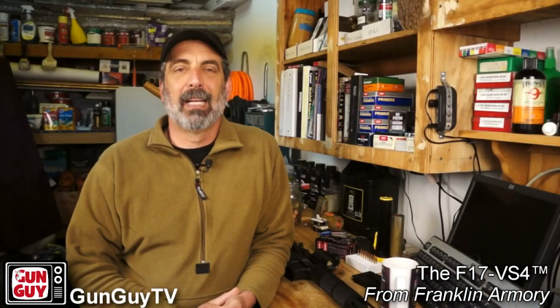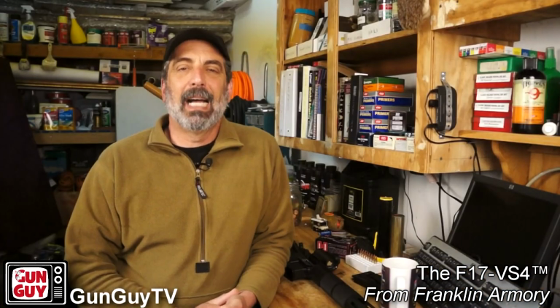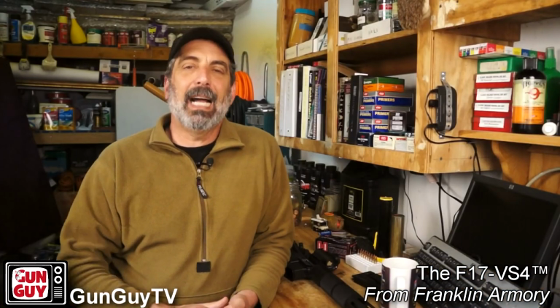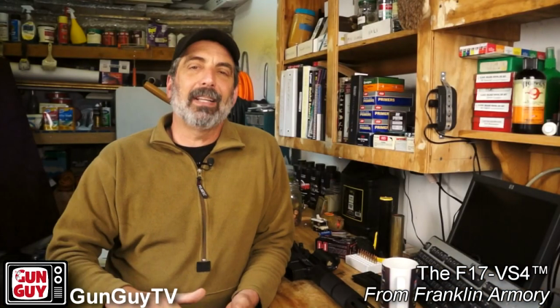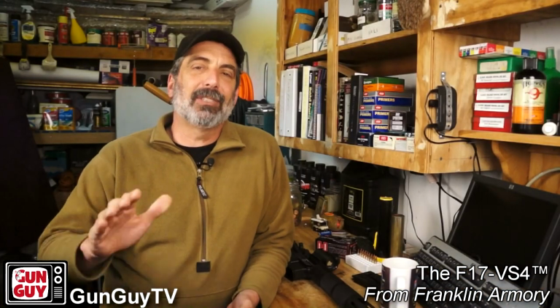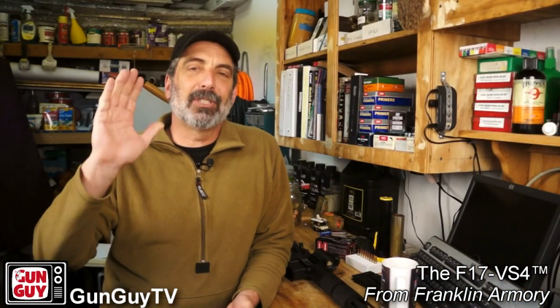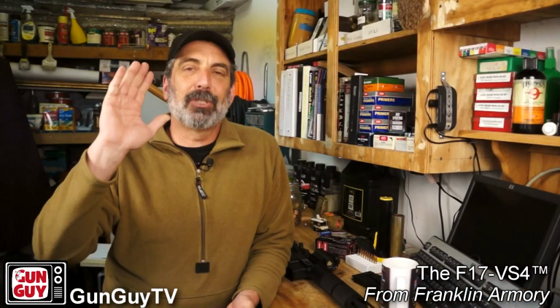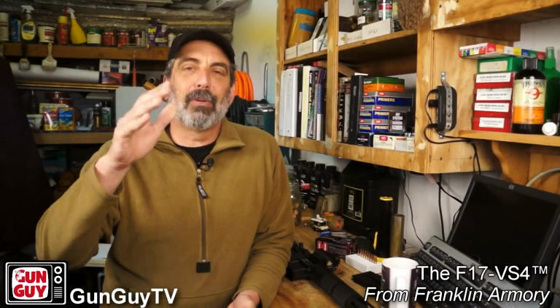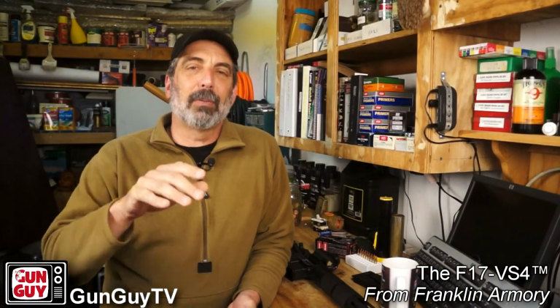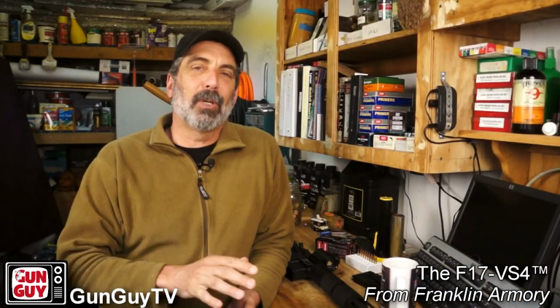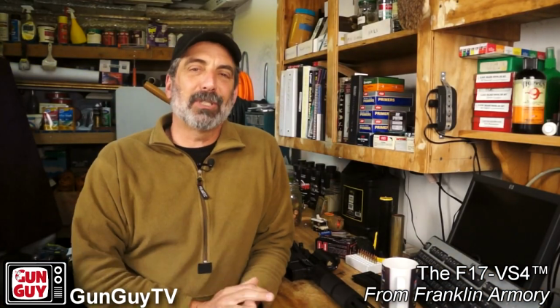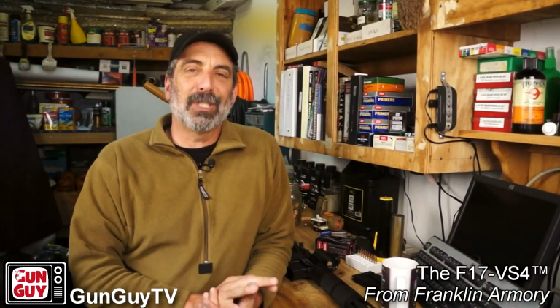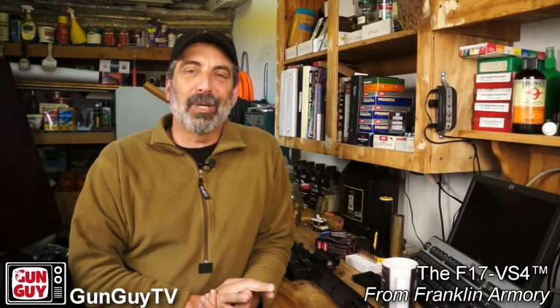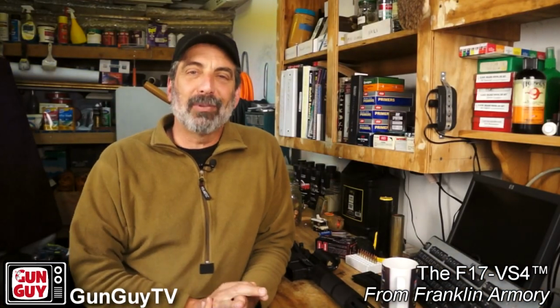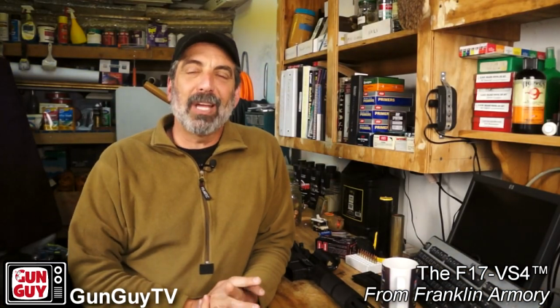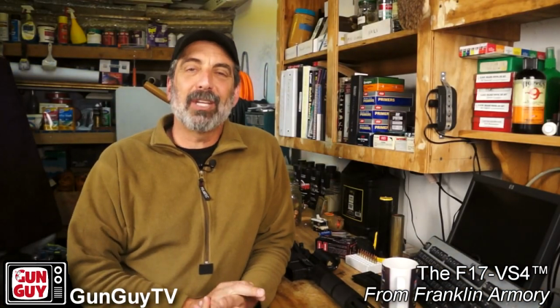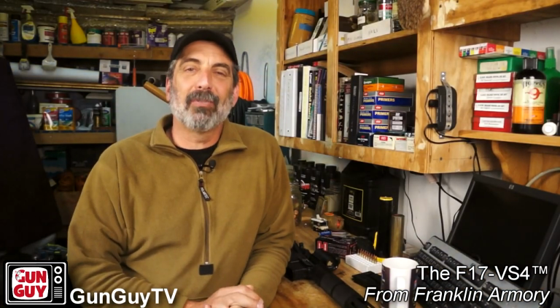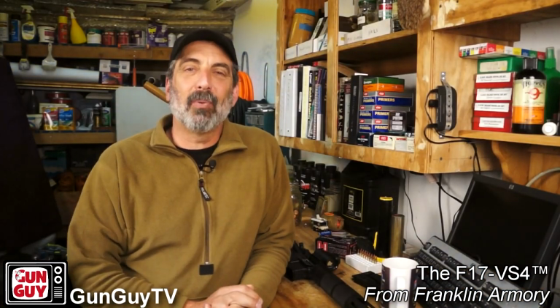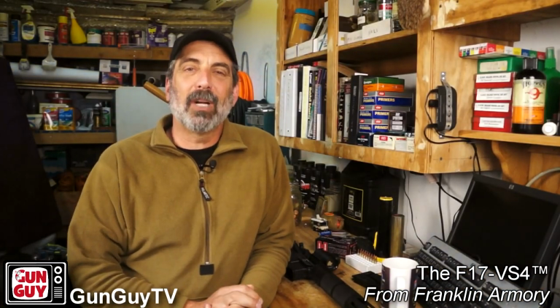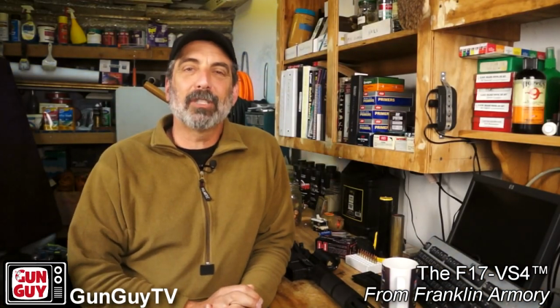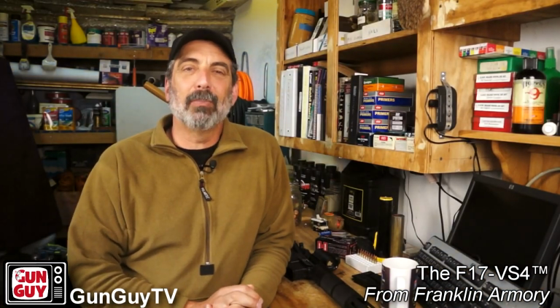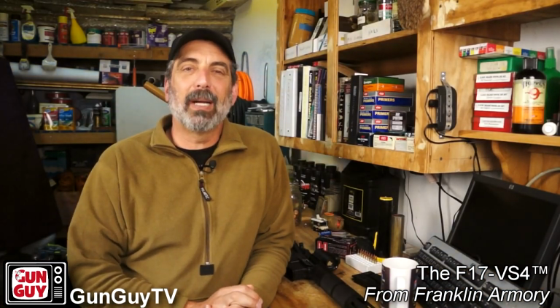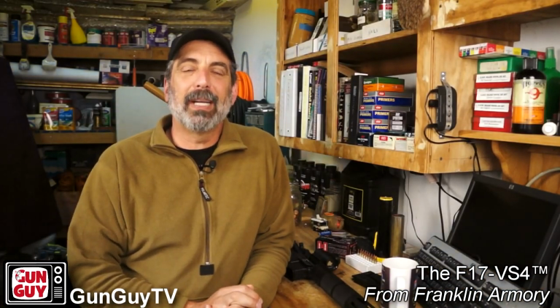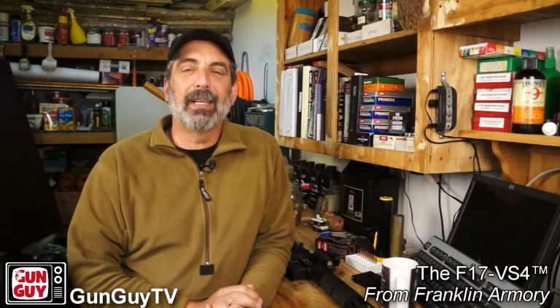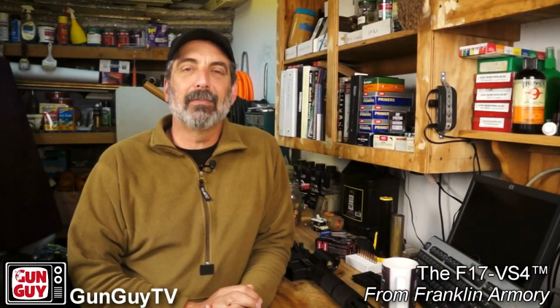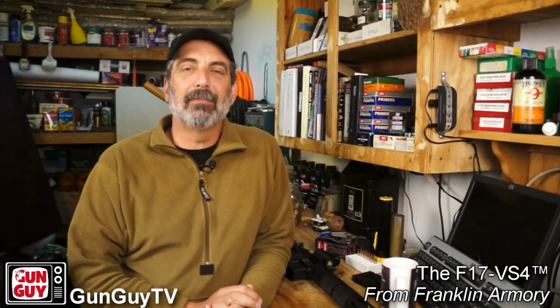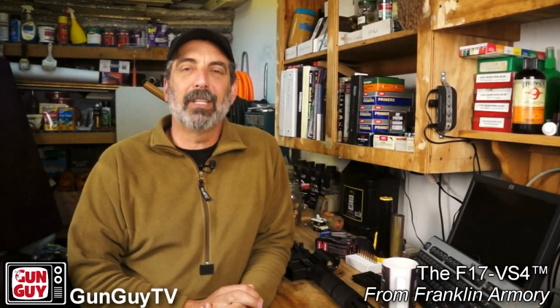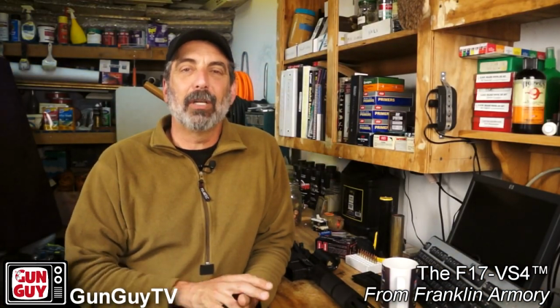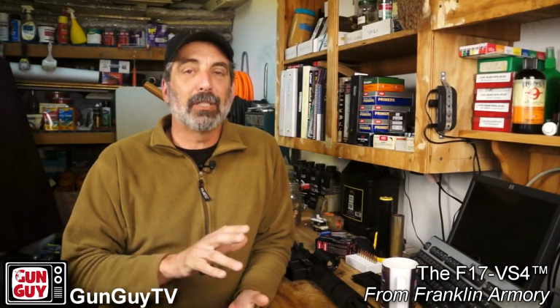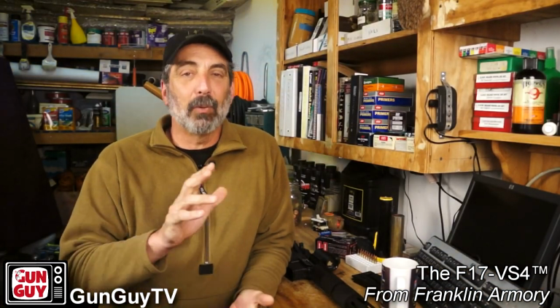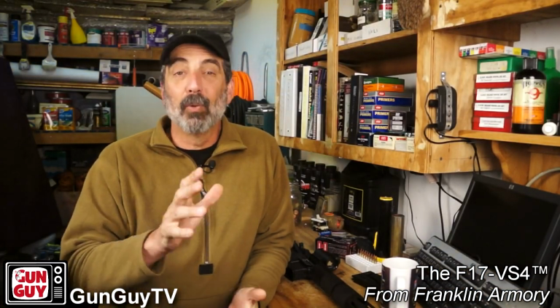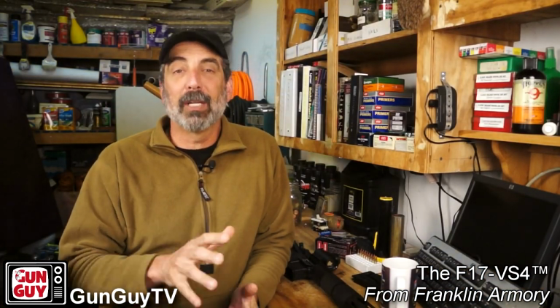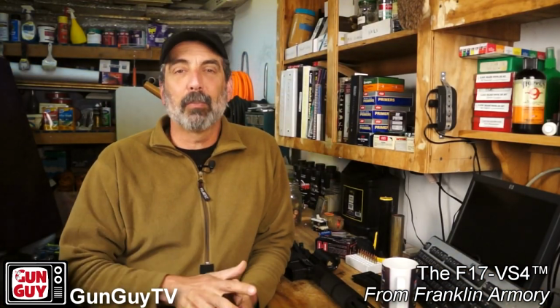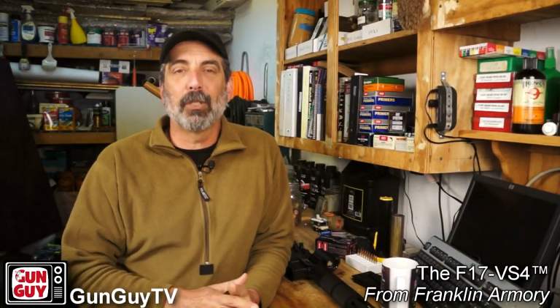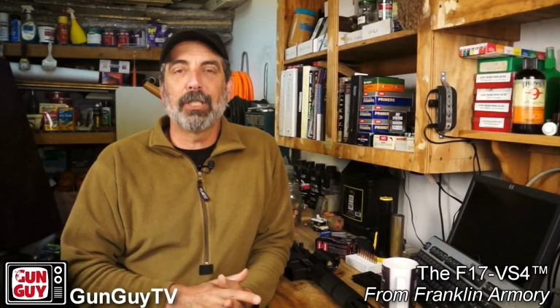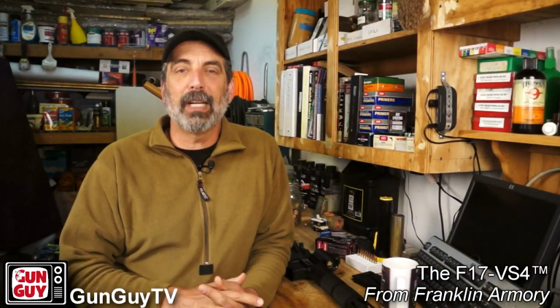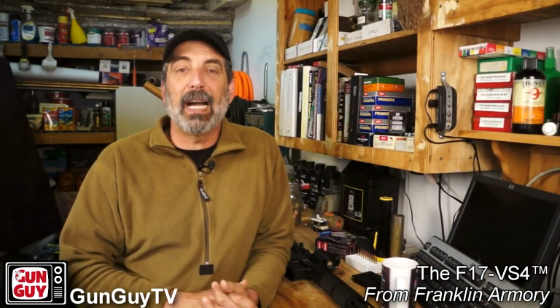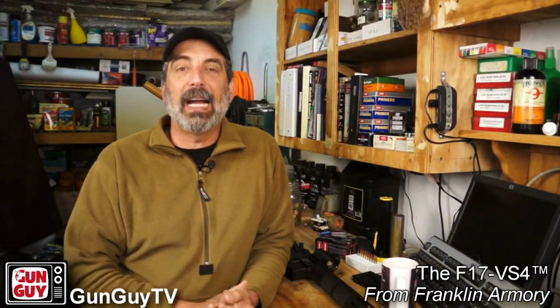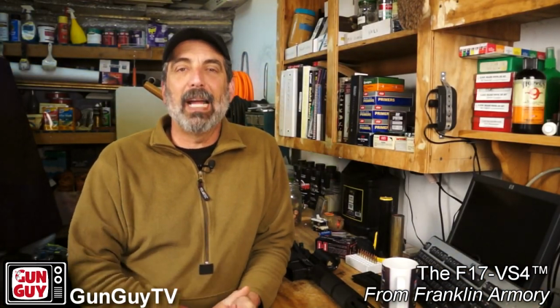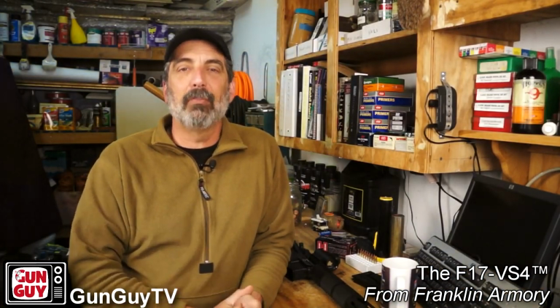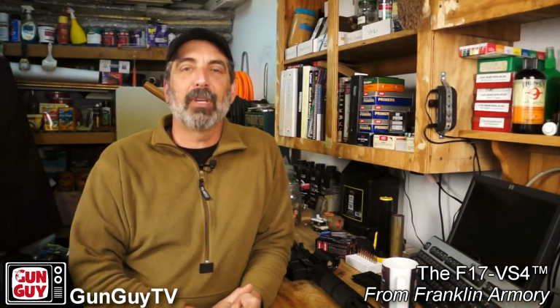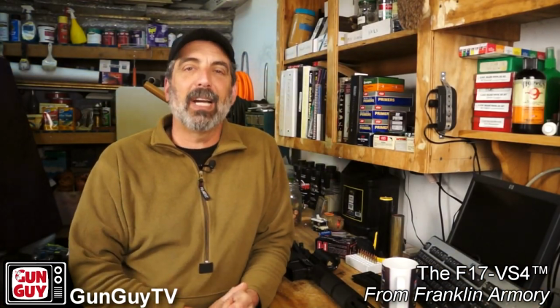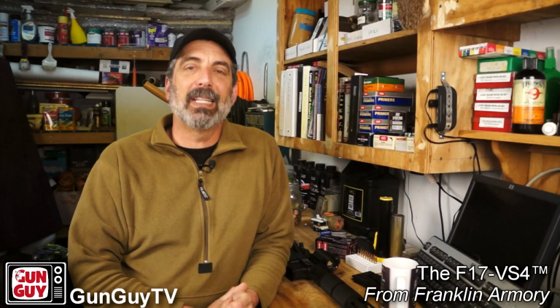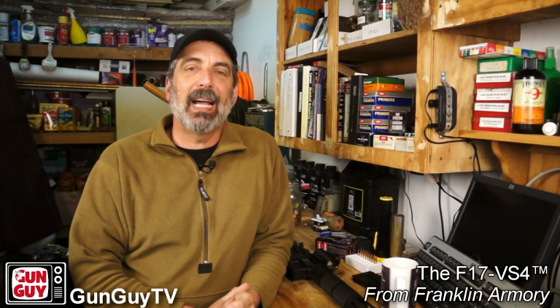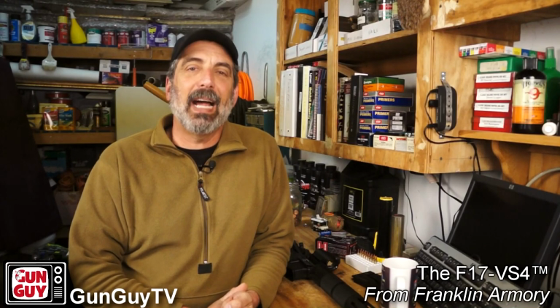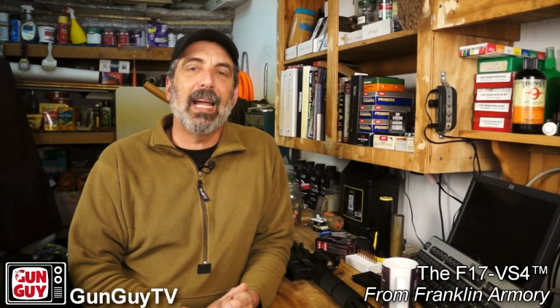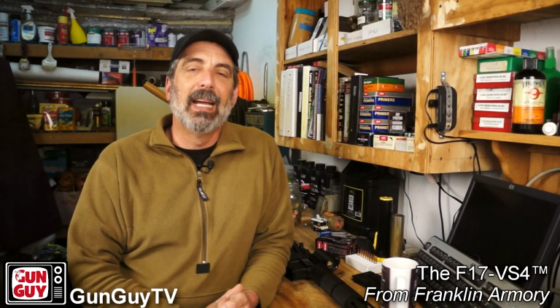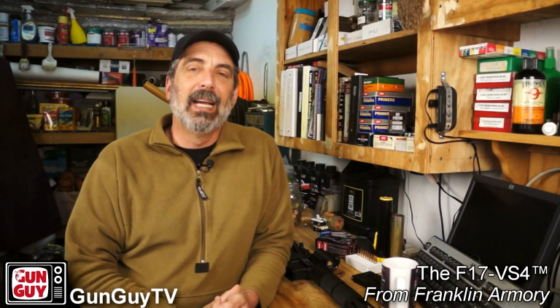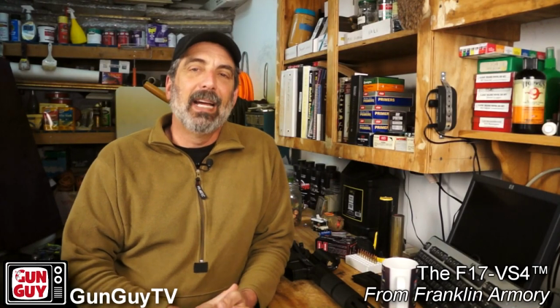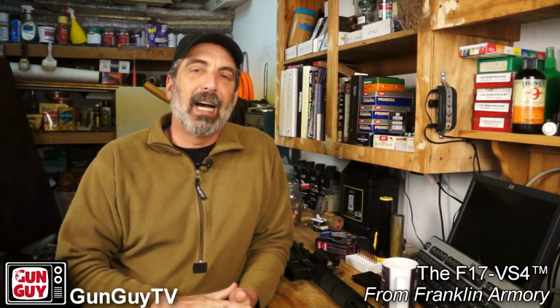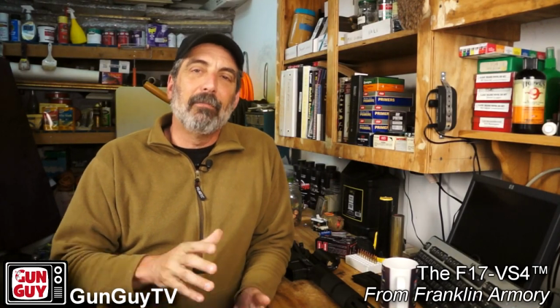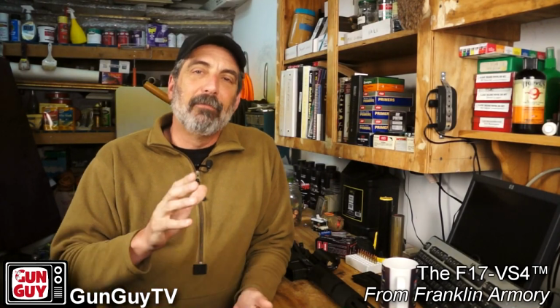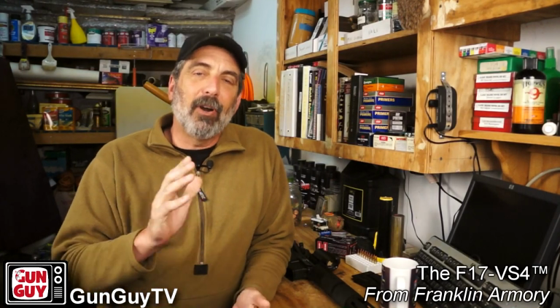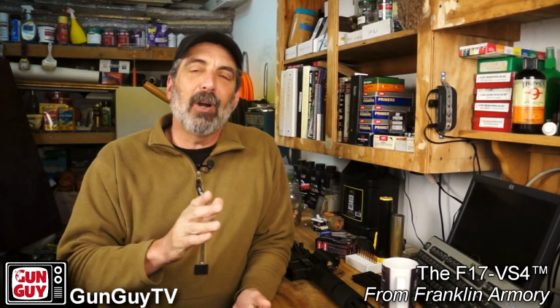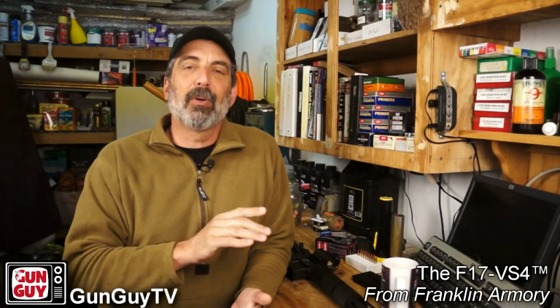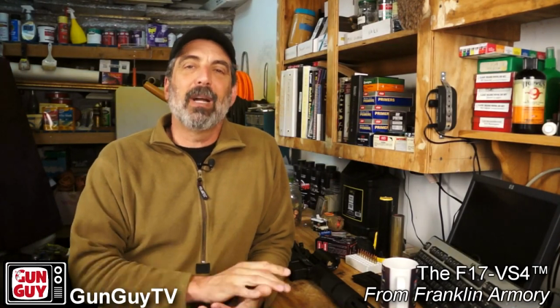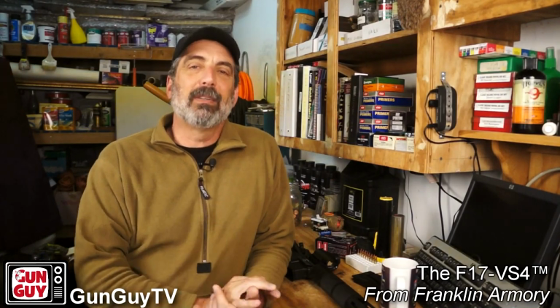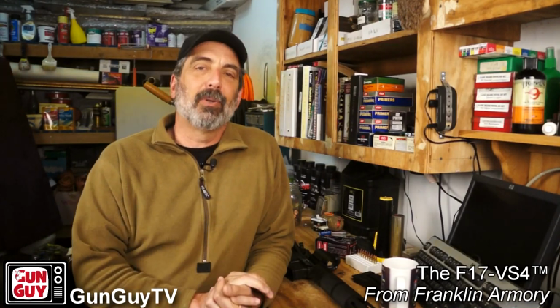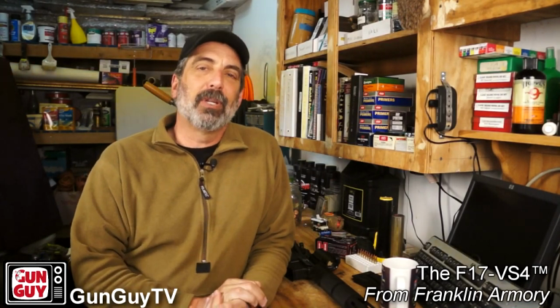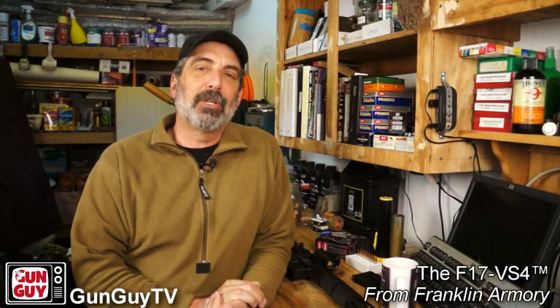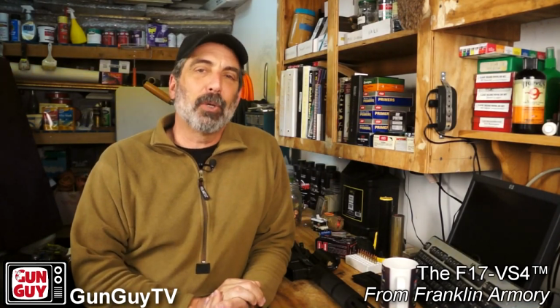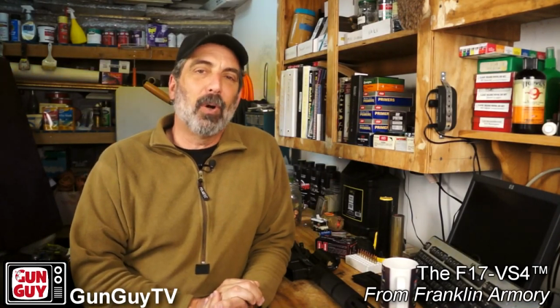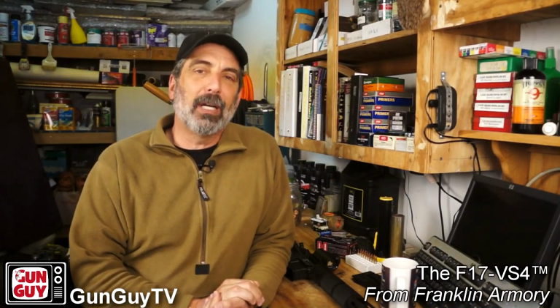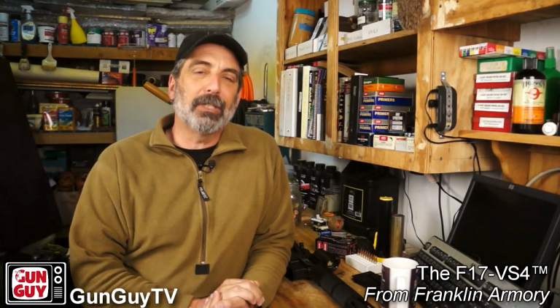Hi, this is Joel Persinger. Thank you for watching my videos — I really appreciate it. I am the Gun Guy, and I'm very grateful that you're watching.